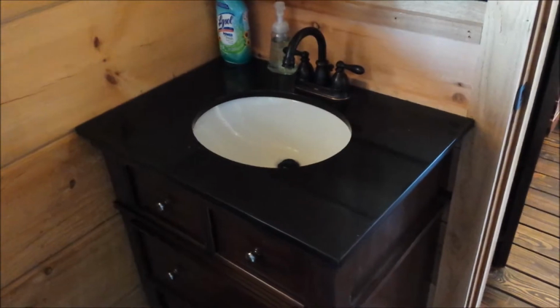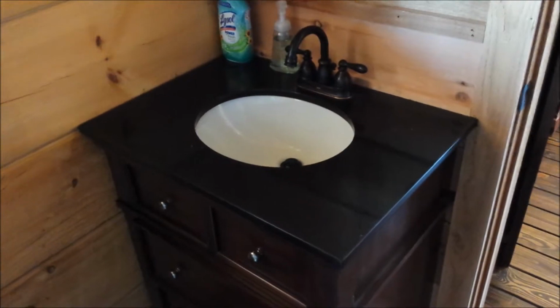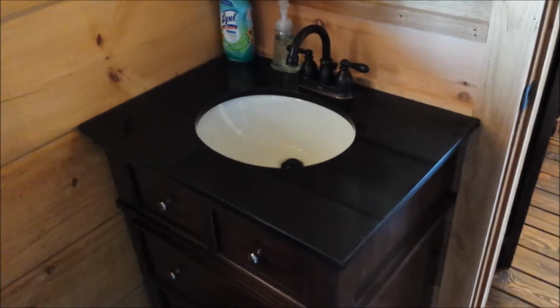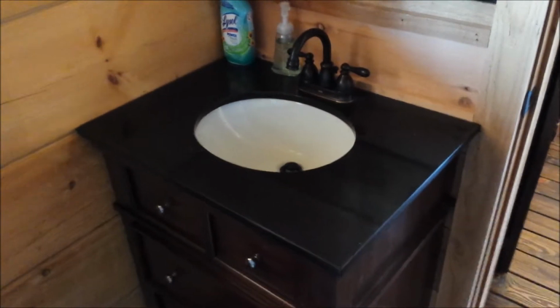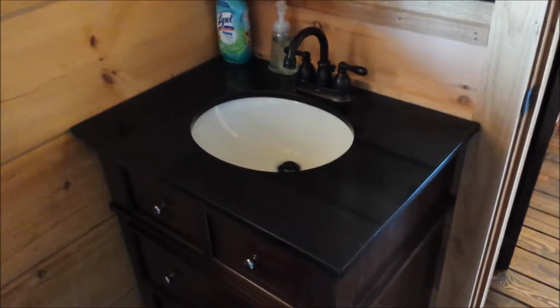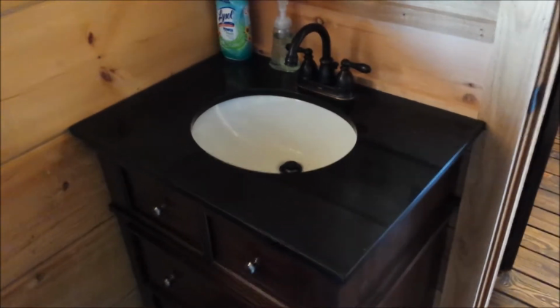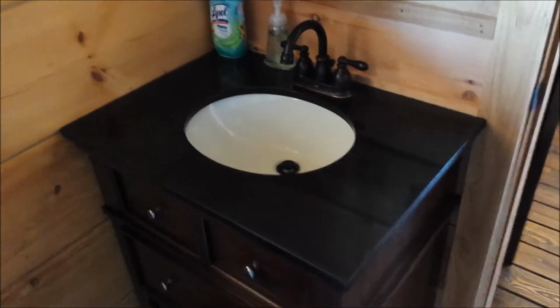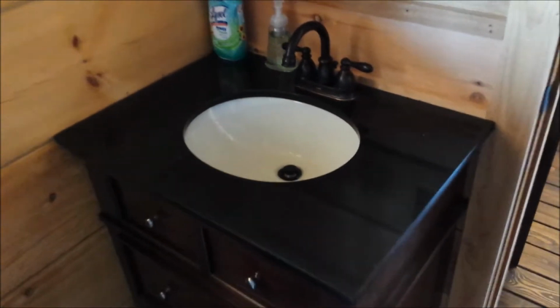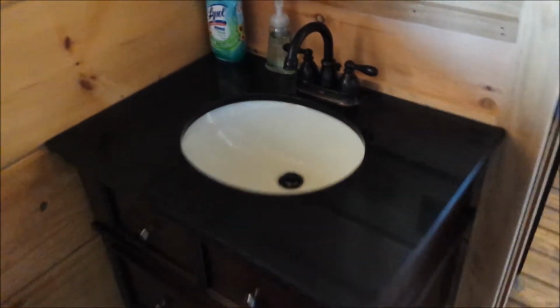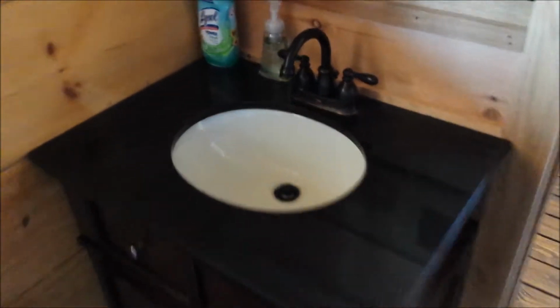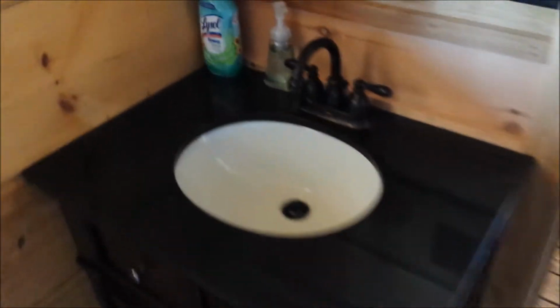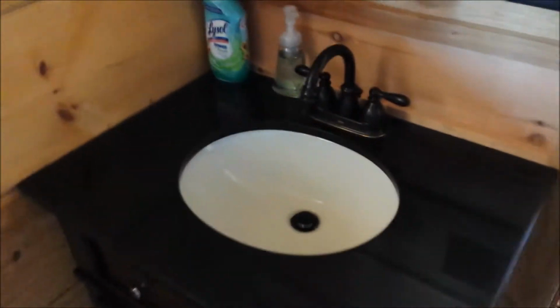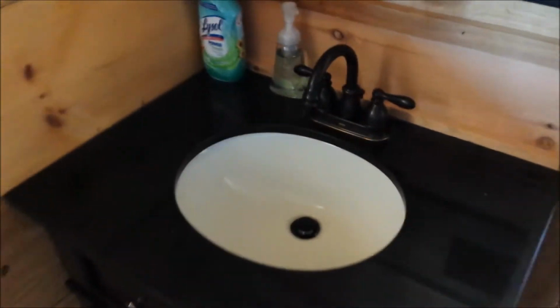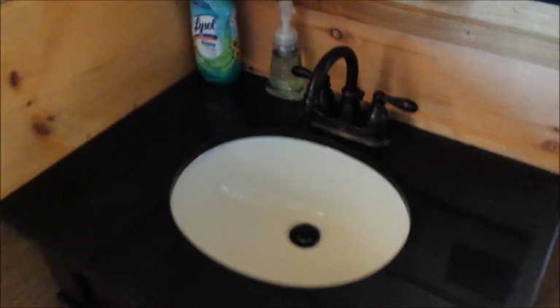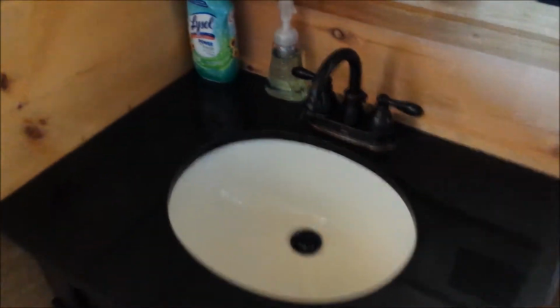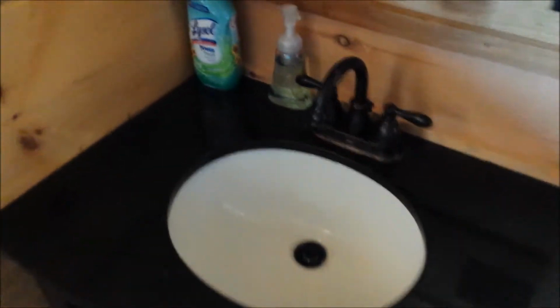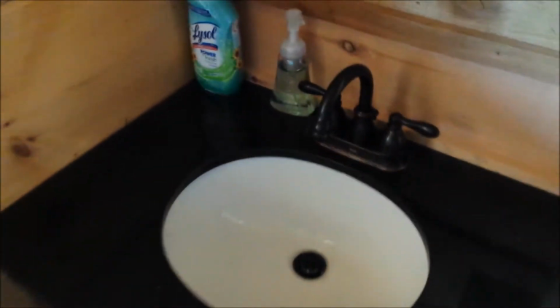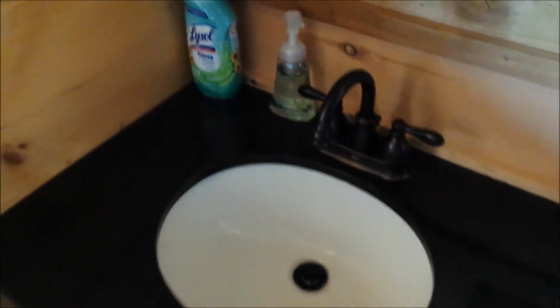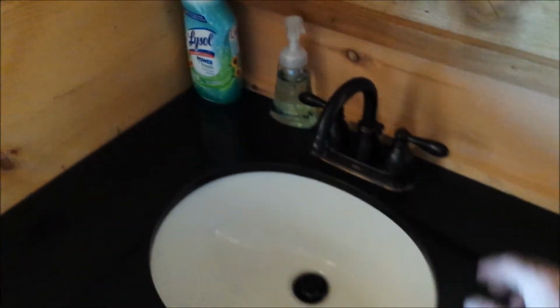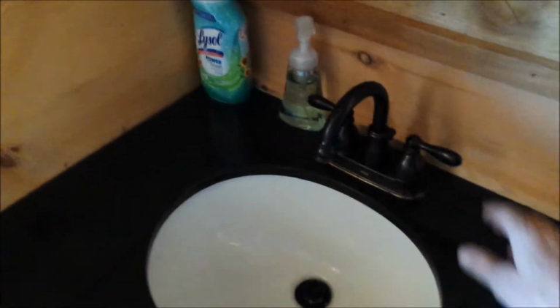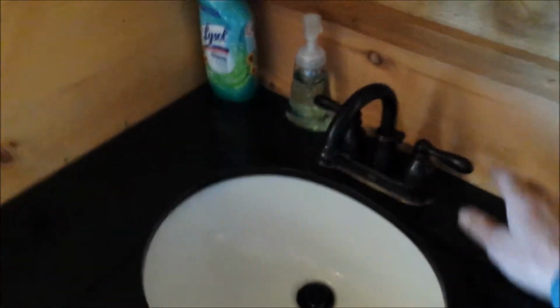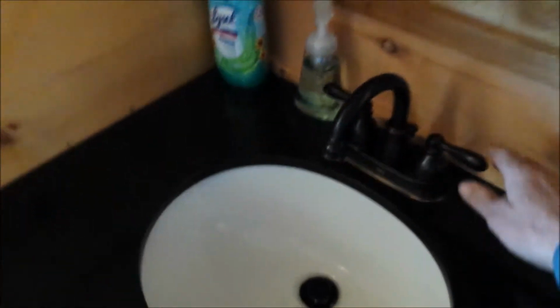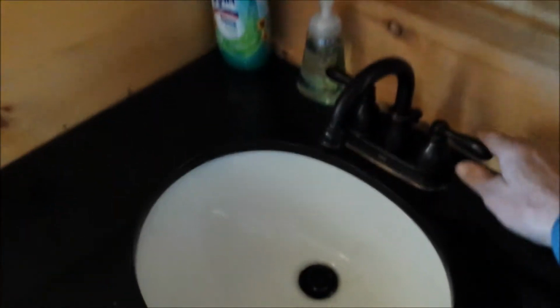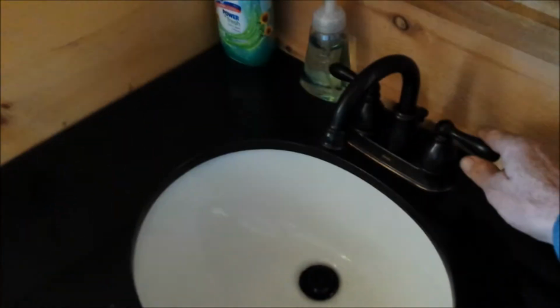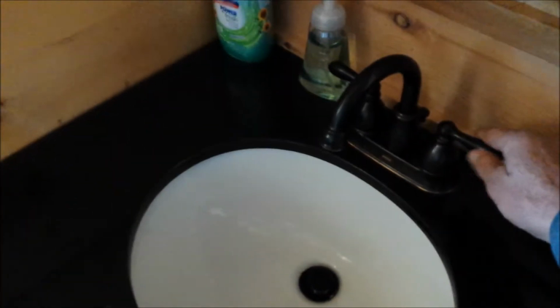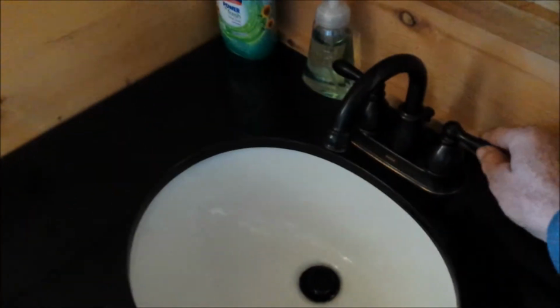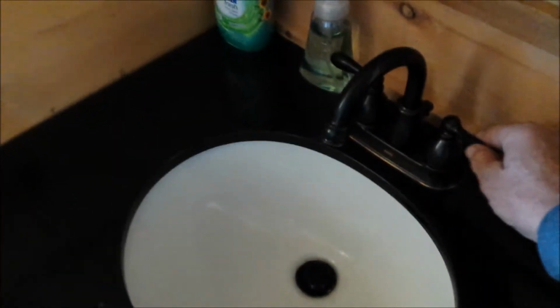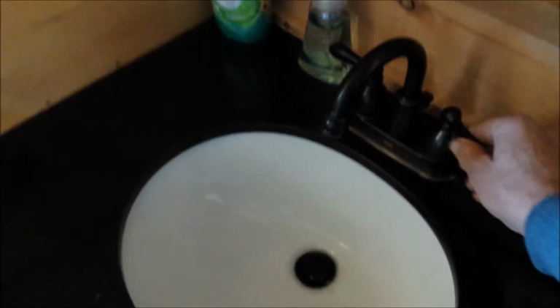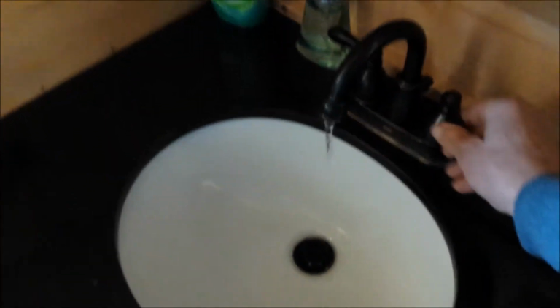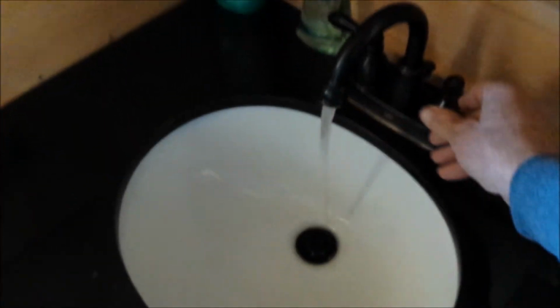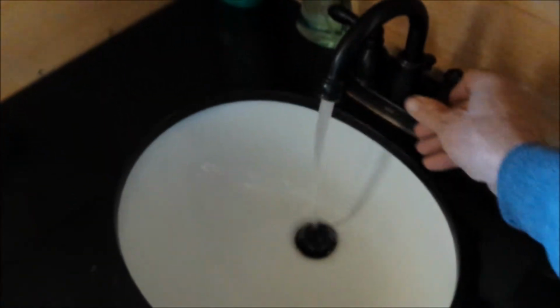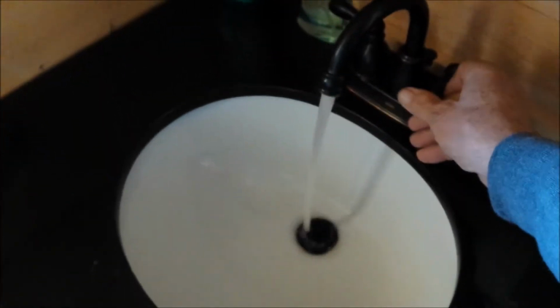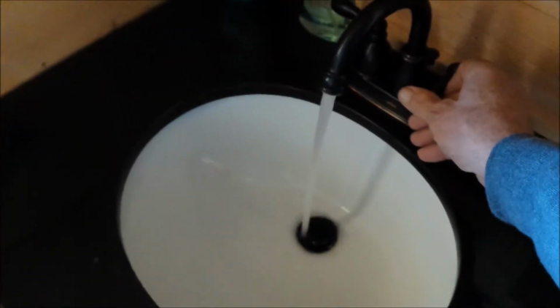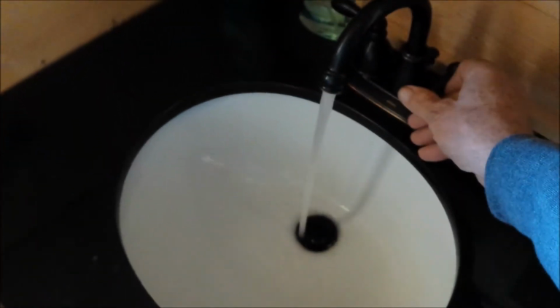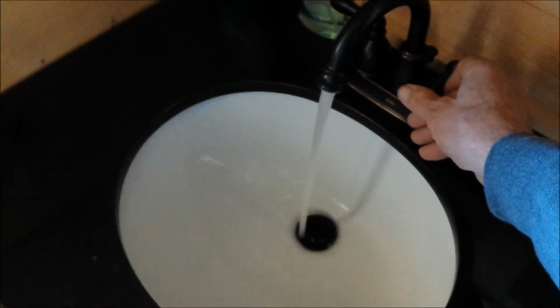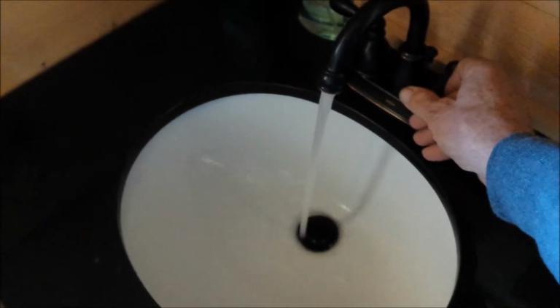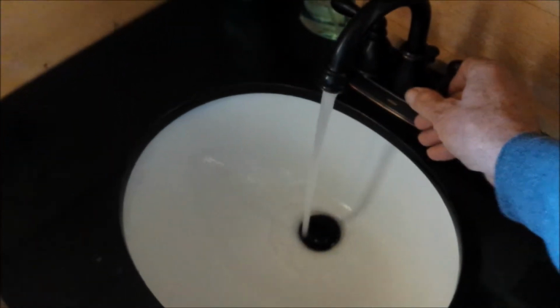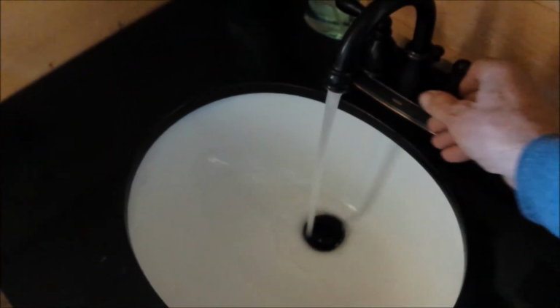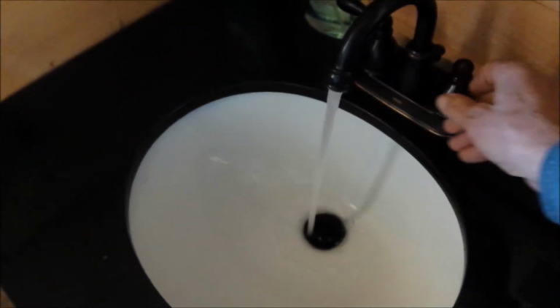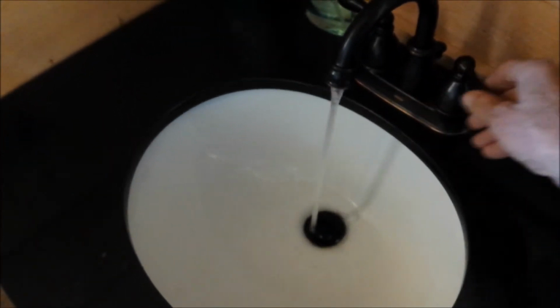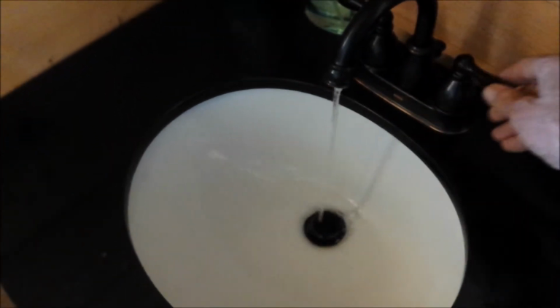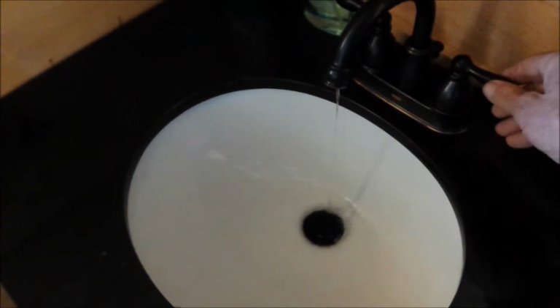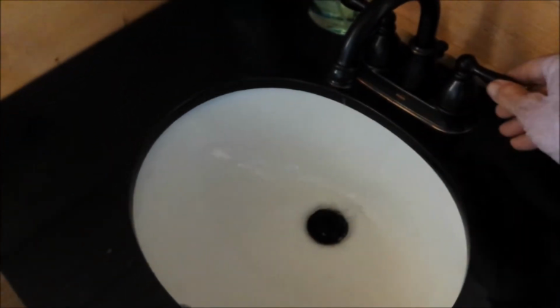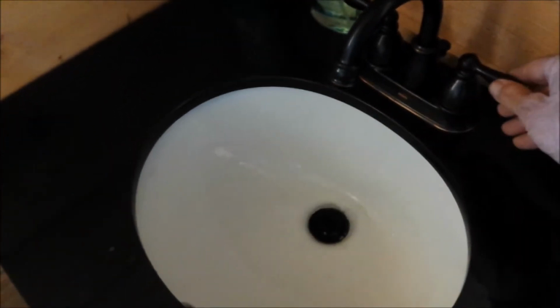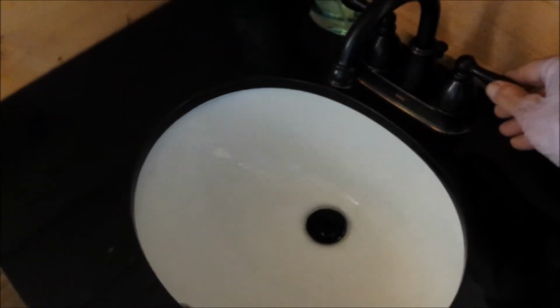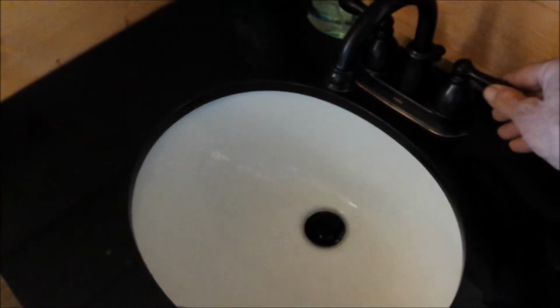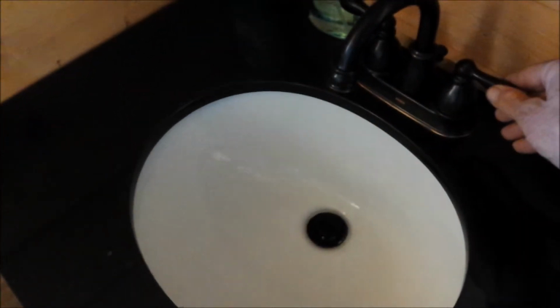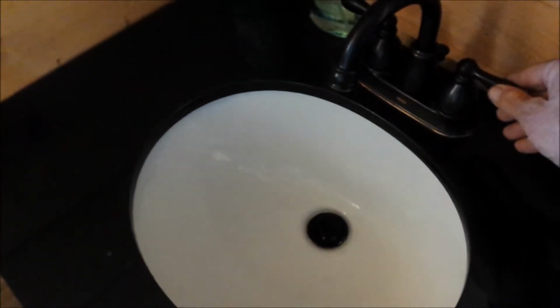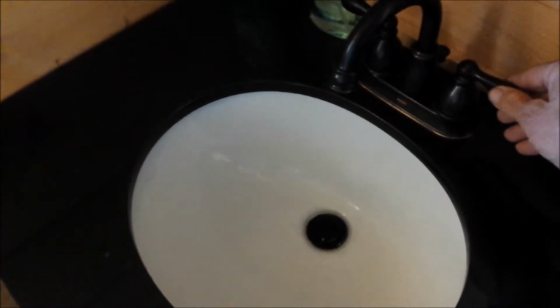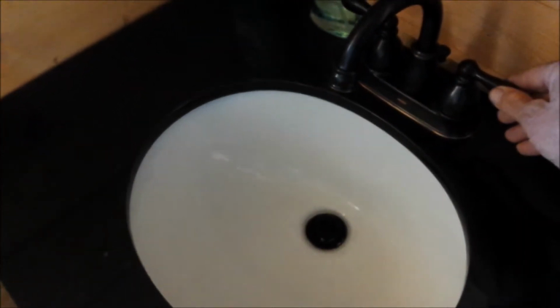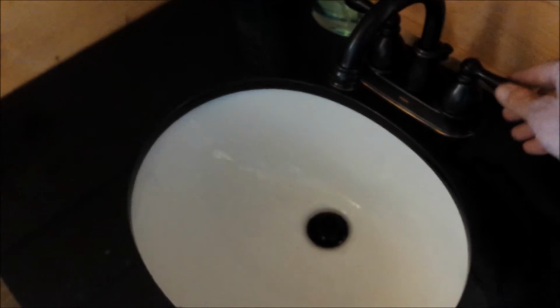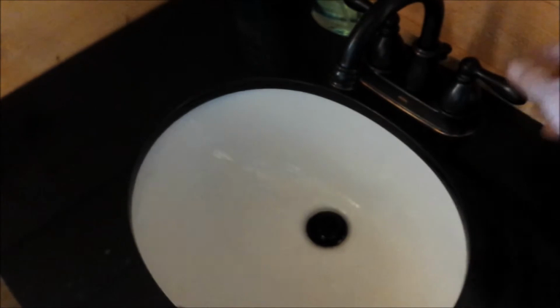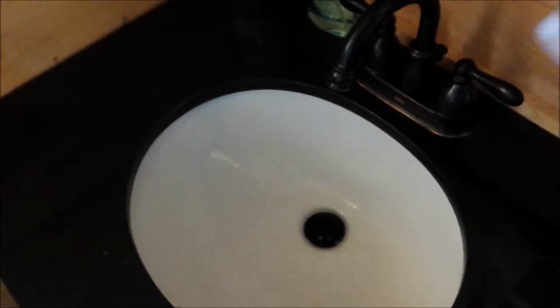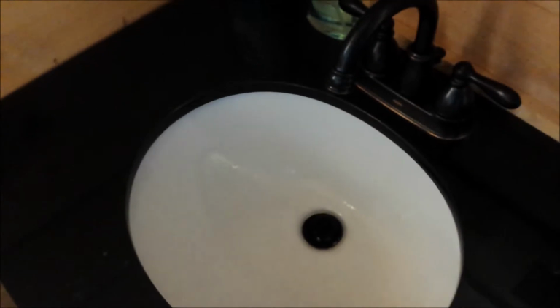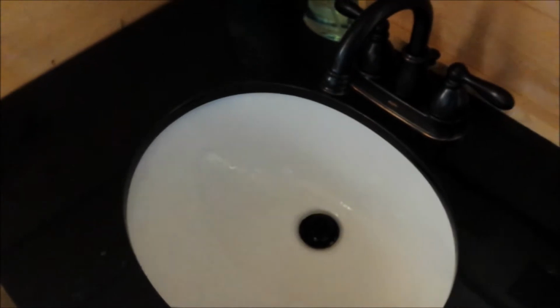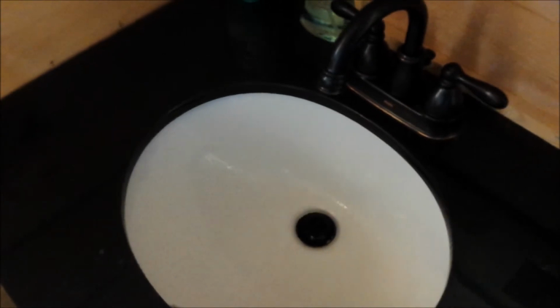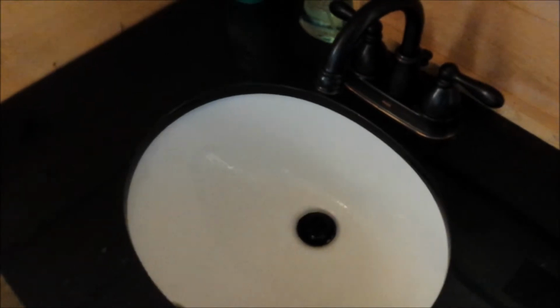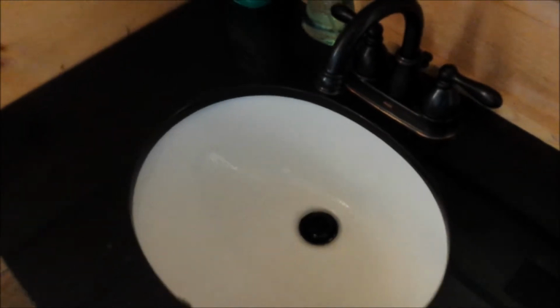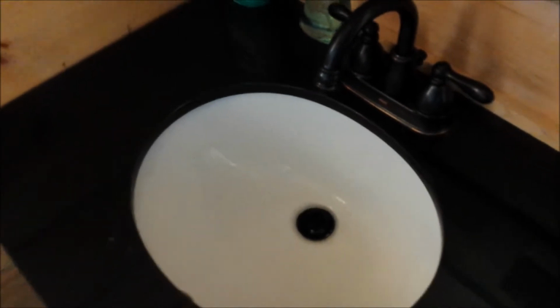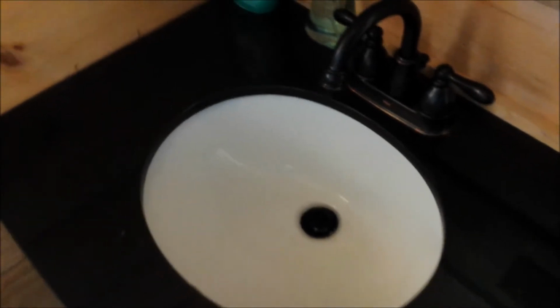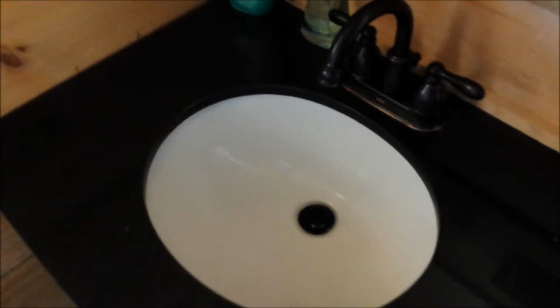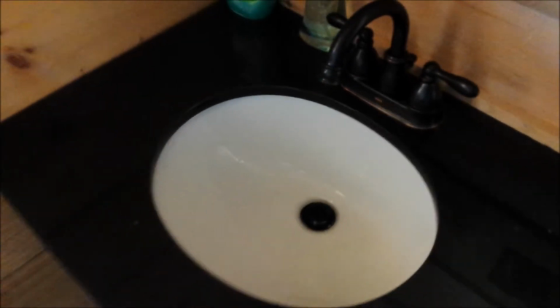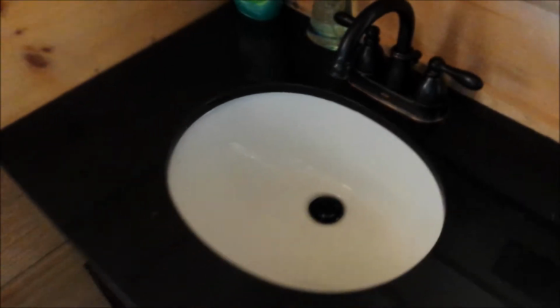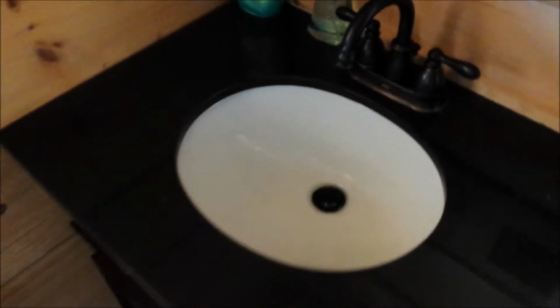And of course the results are exactly what you'd want: hot and cold running water.